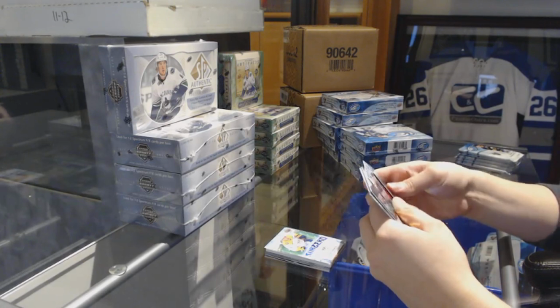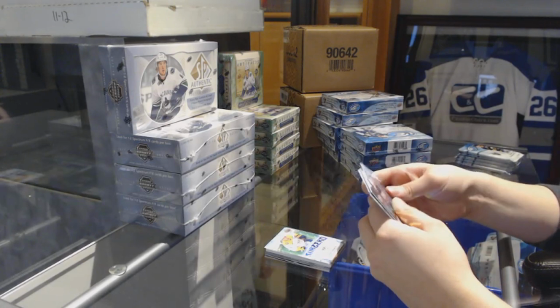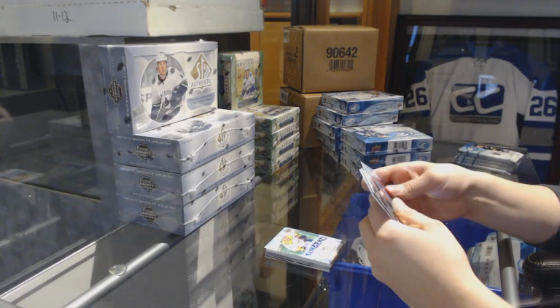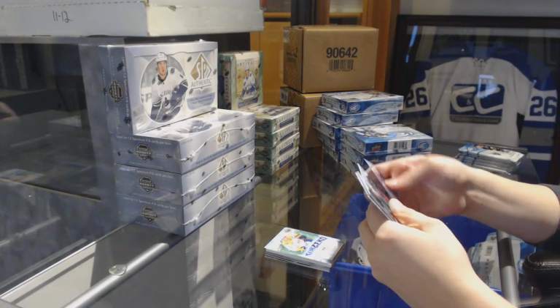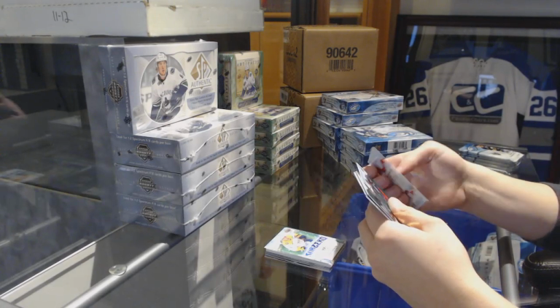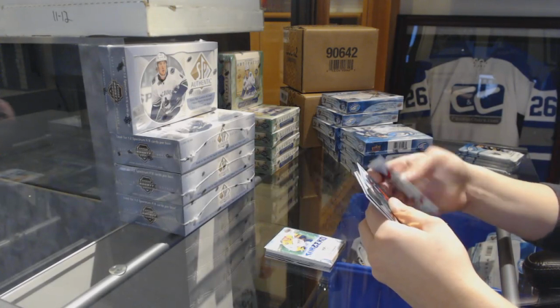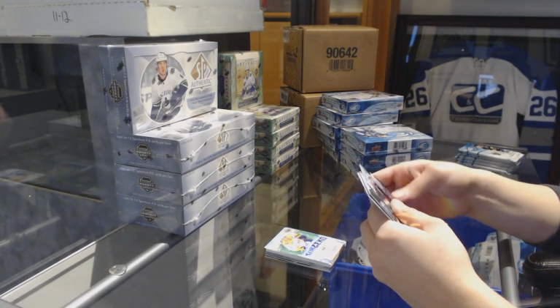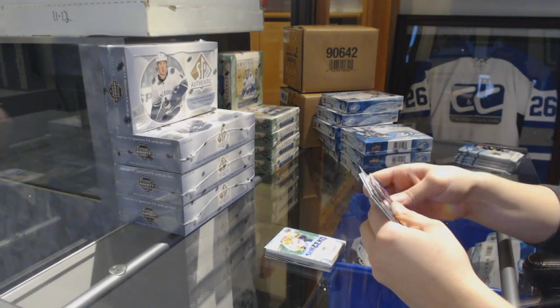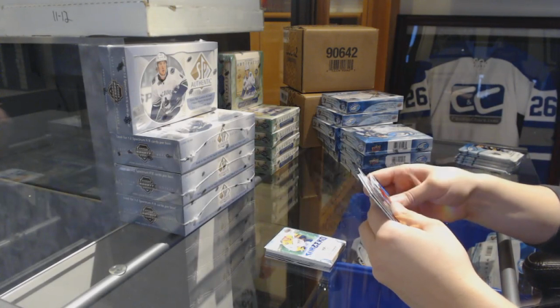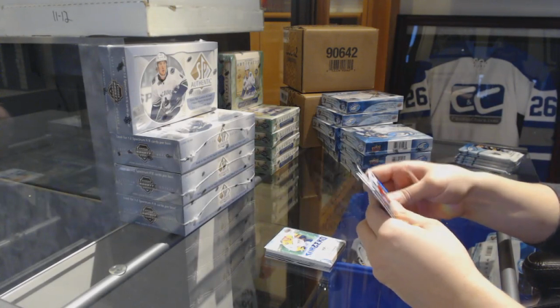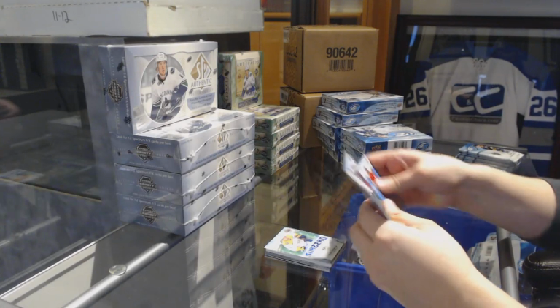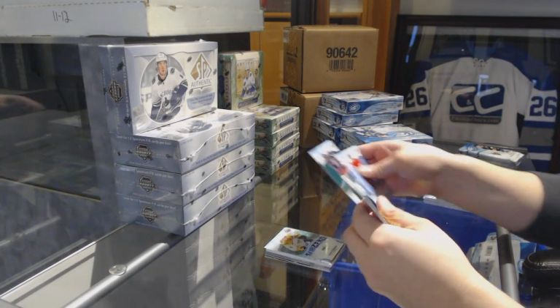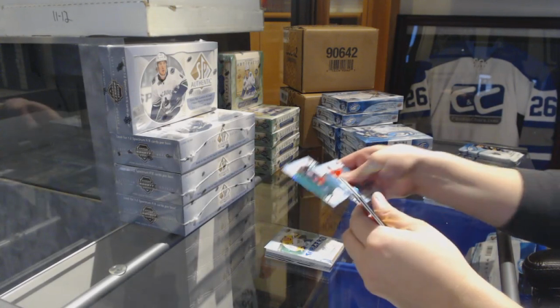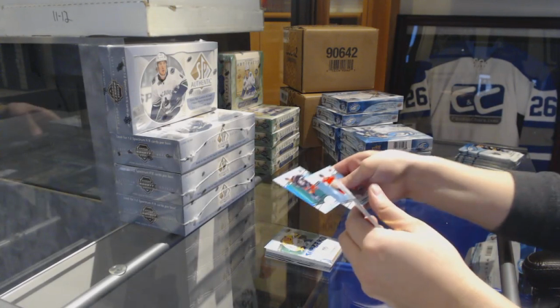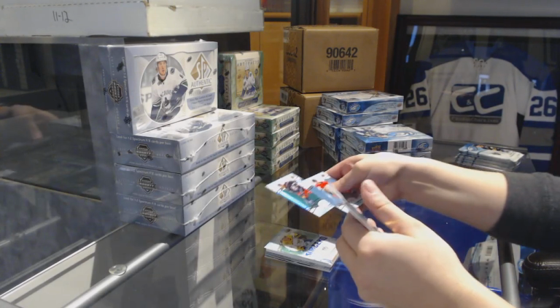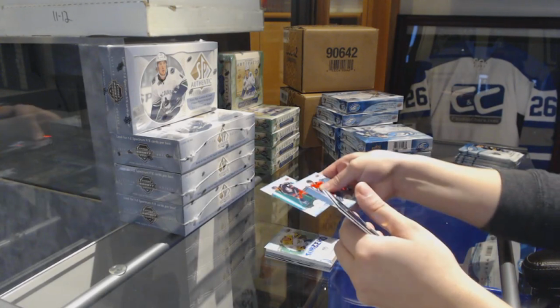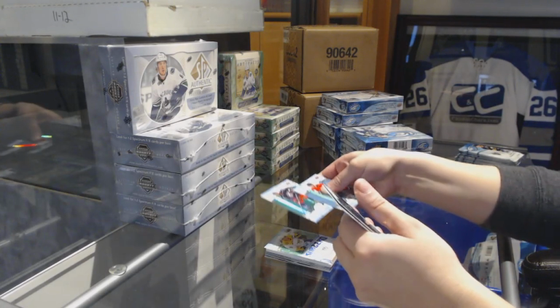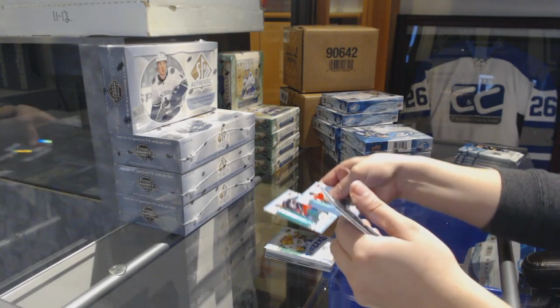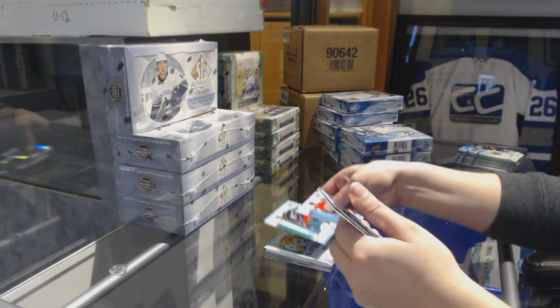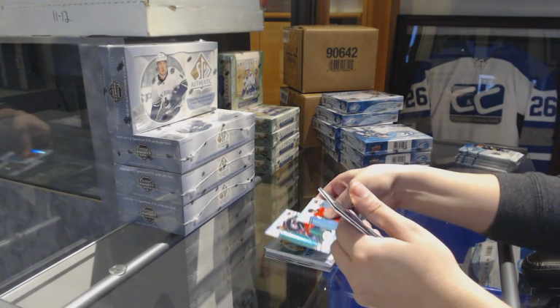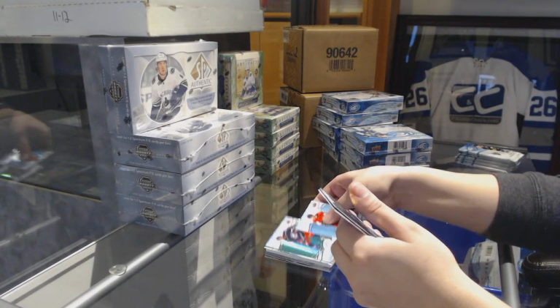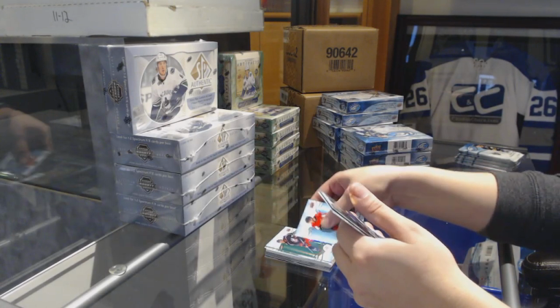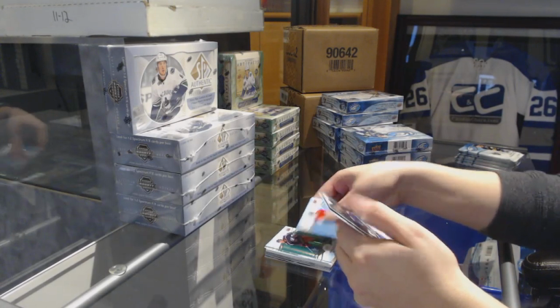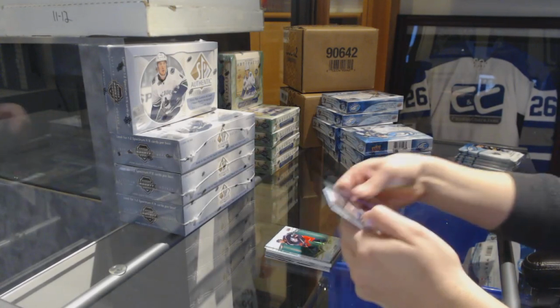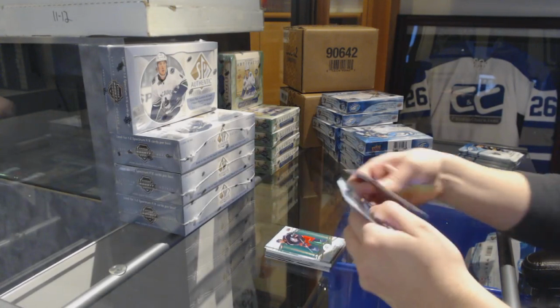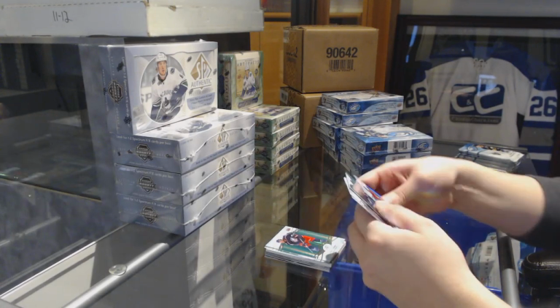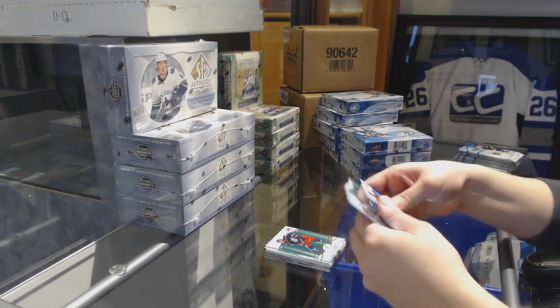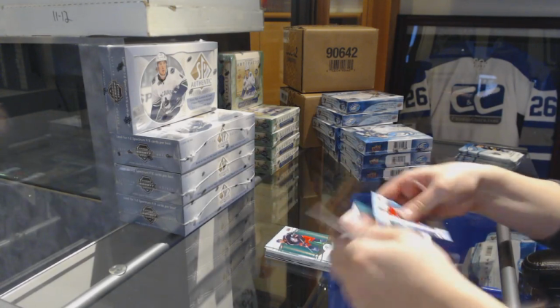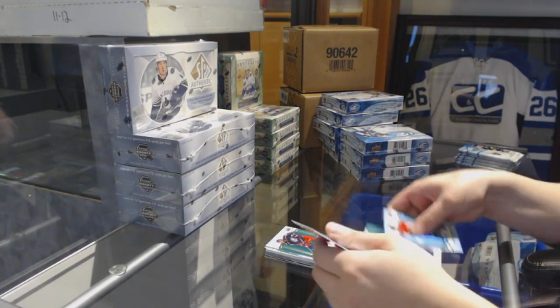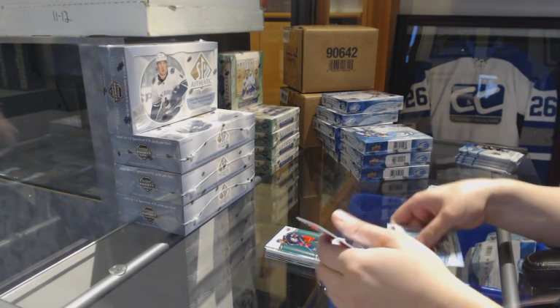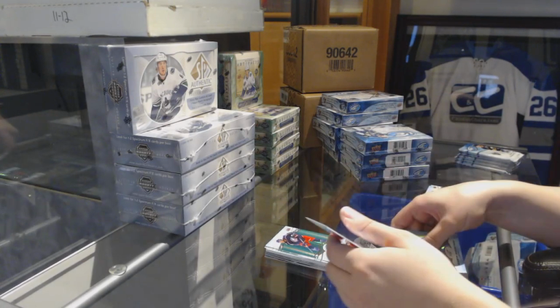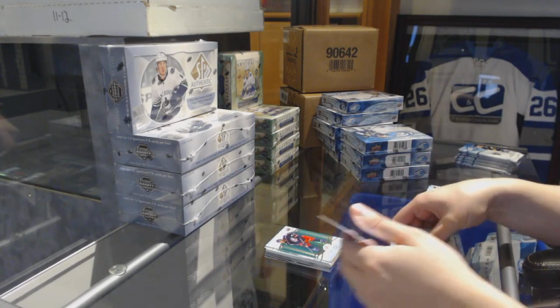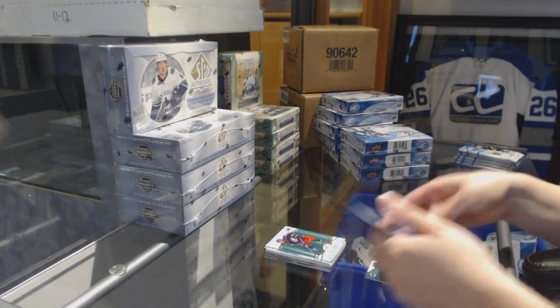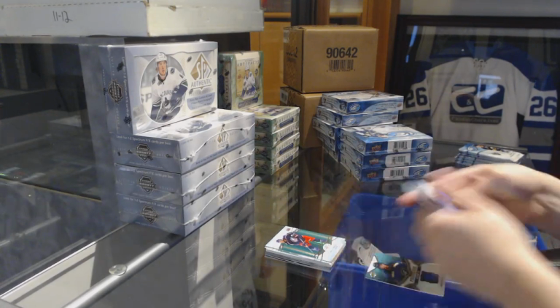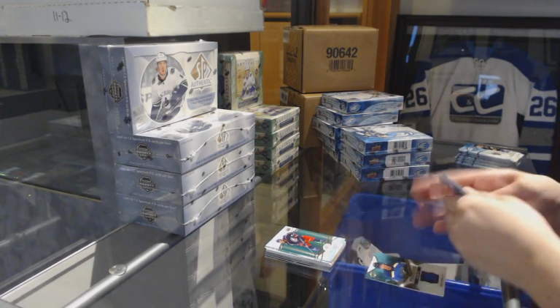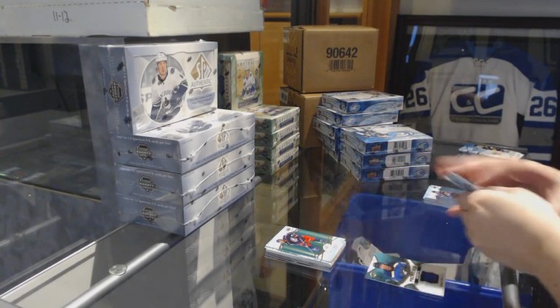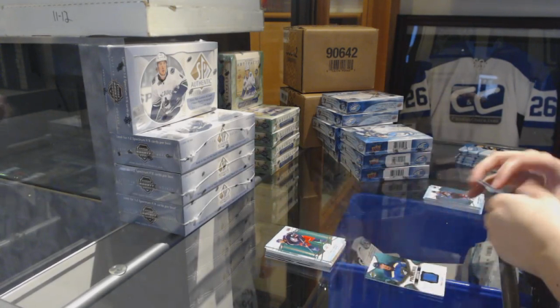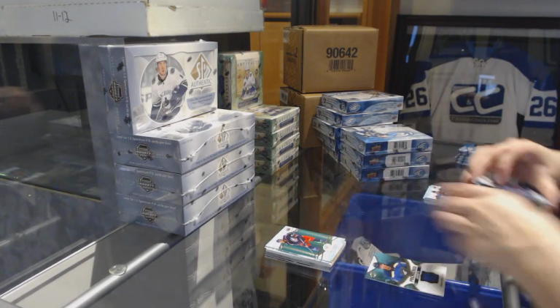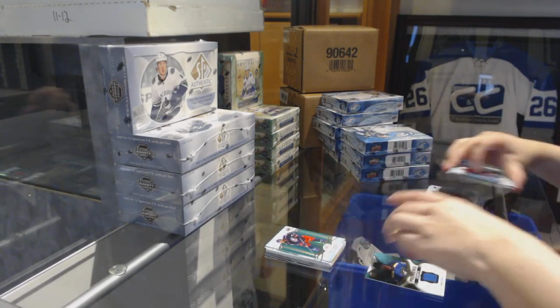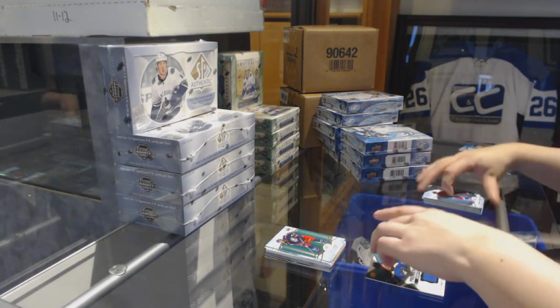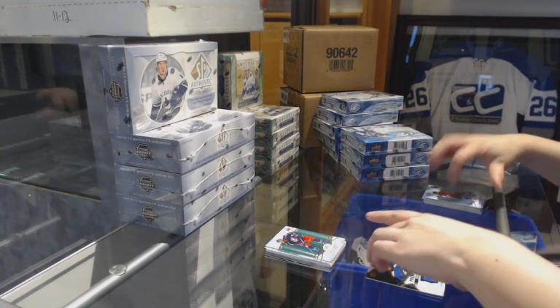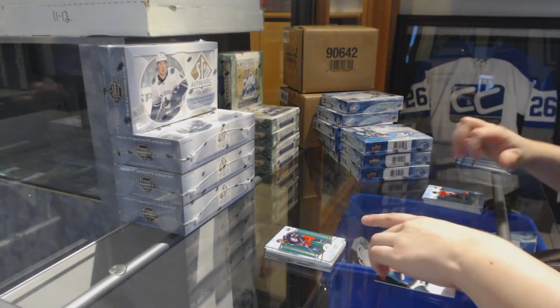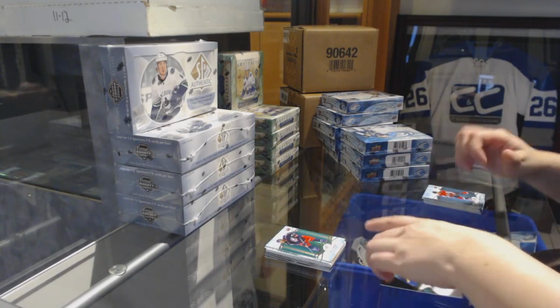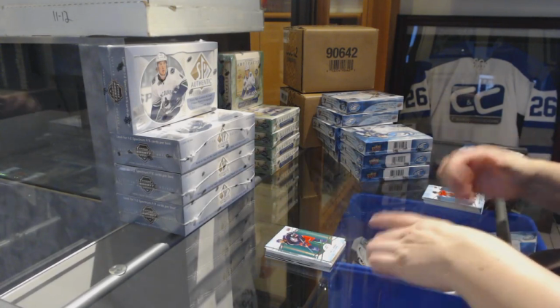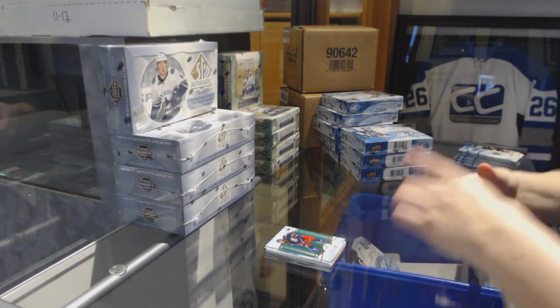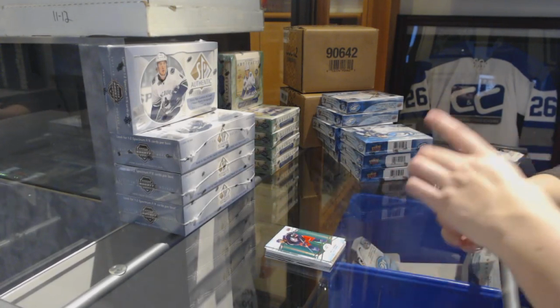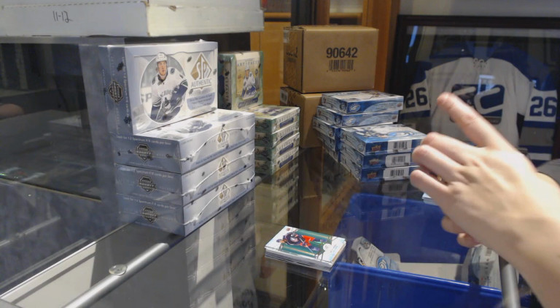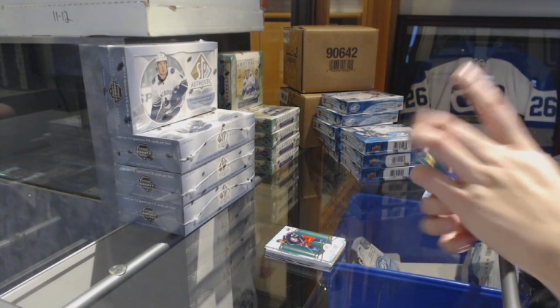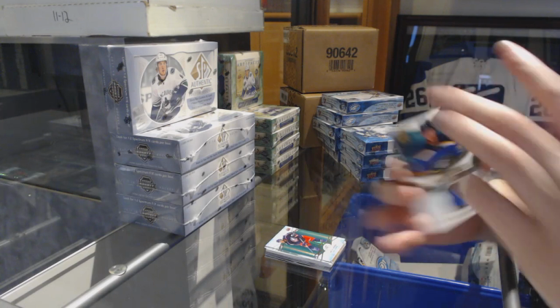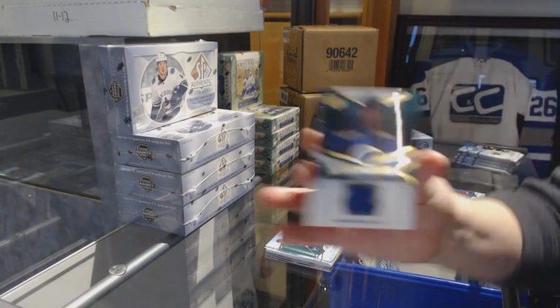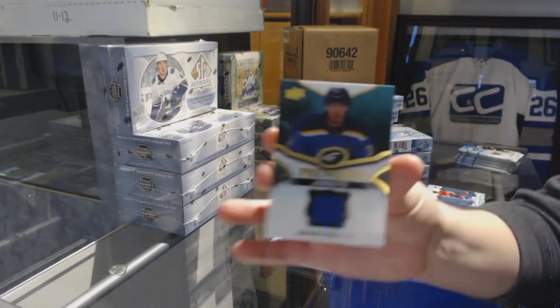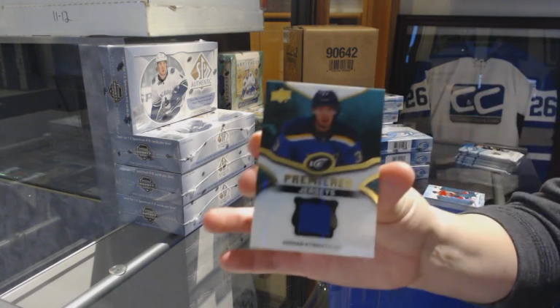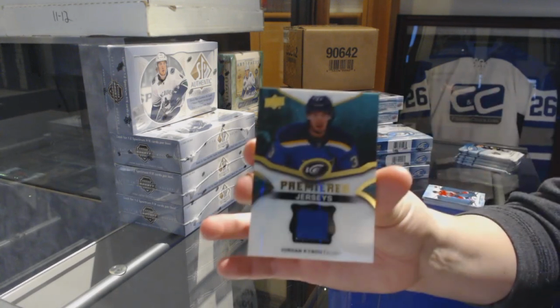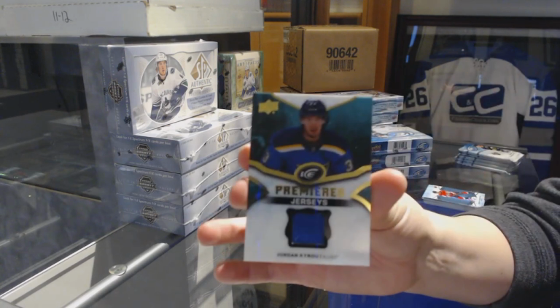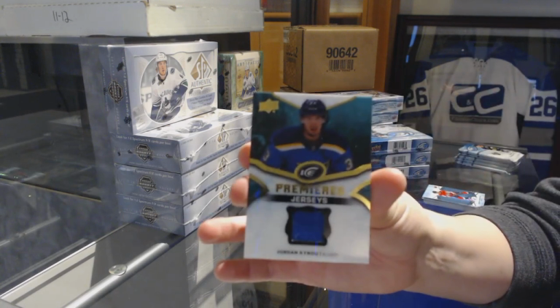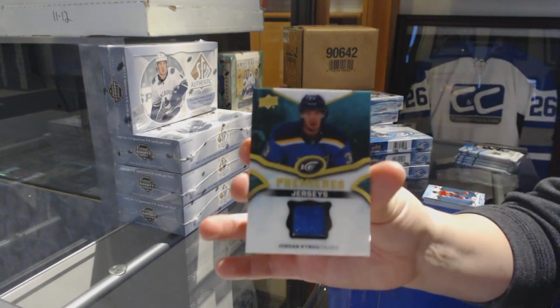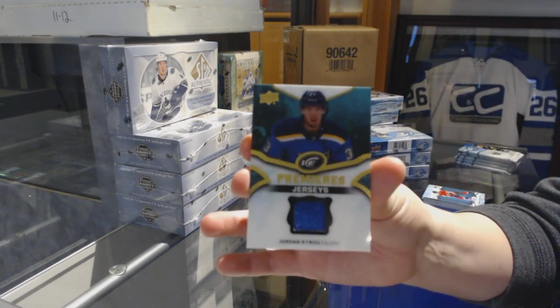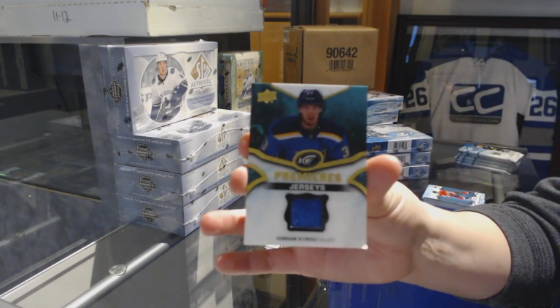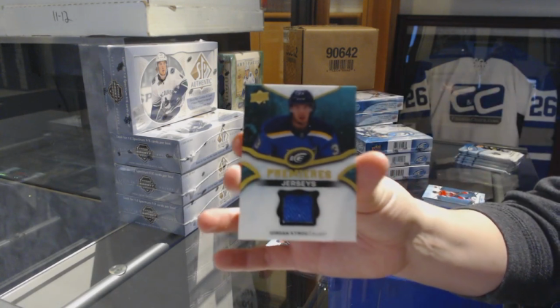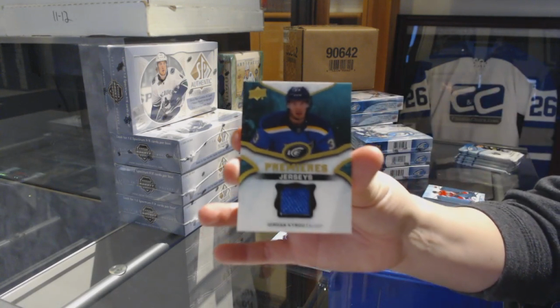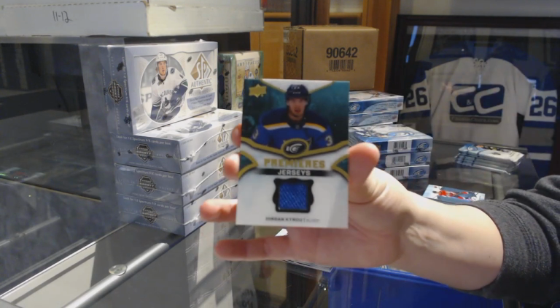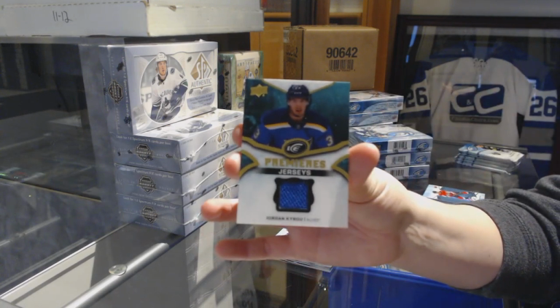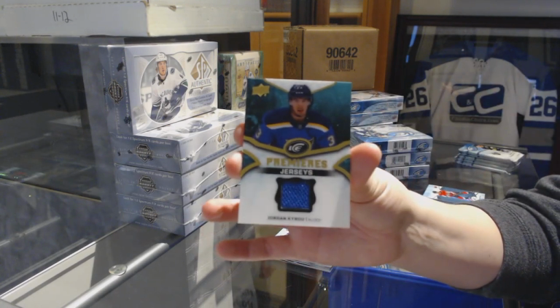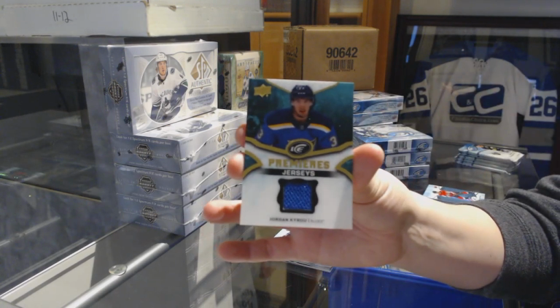Green for the Blue Jackets, Seth Jones. And an Ice Premieres jersey for the St. Louis Blues, Jordan Cairo.